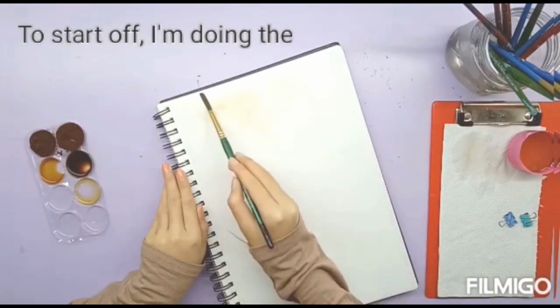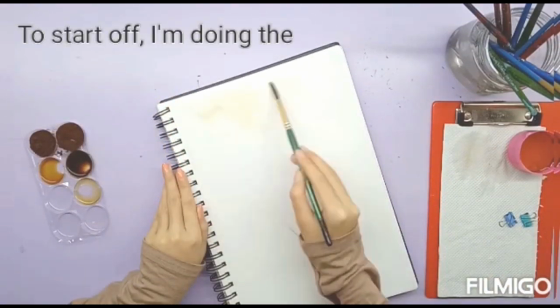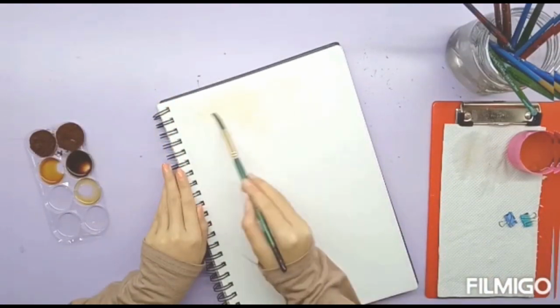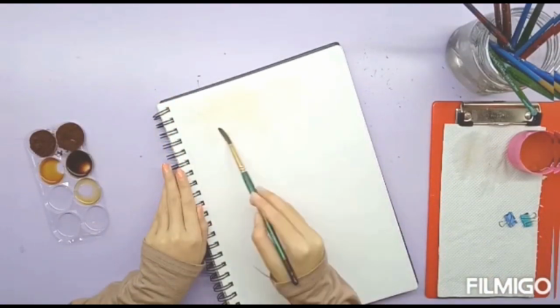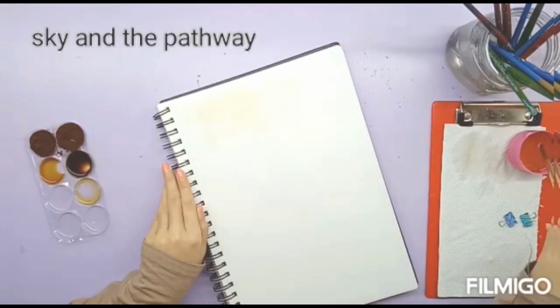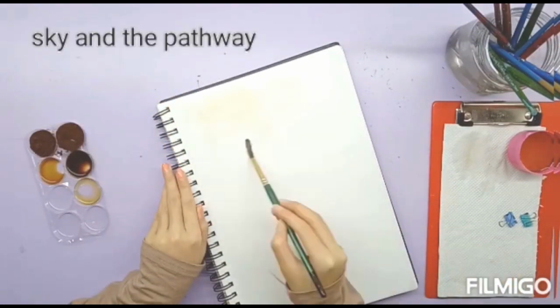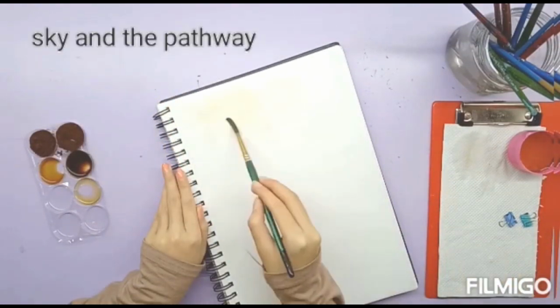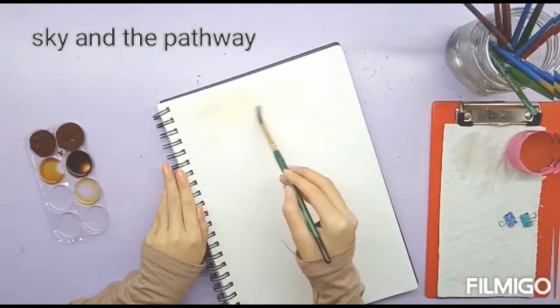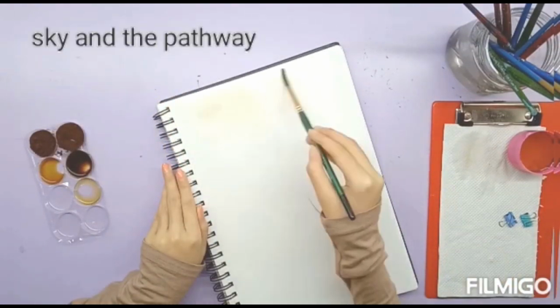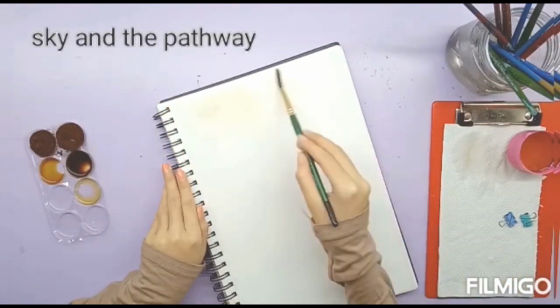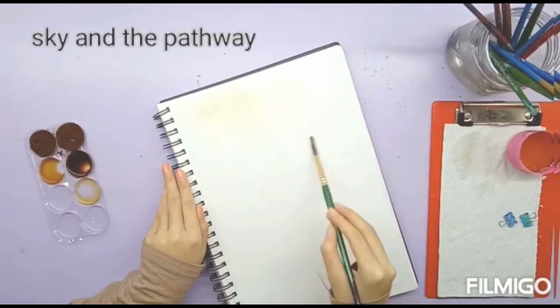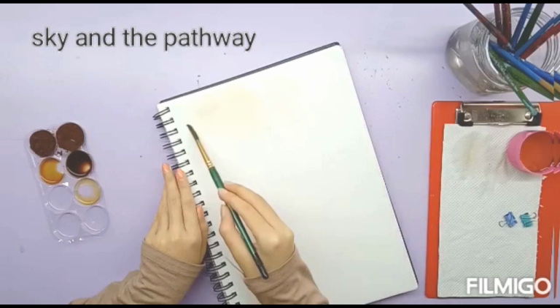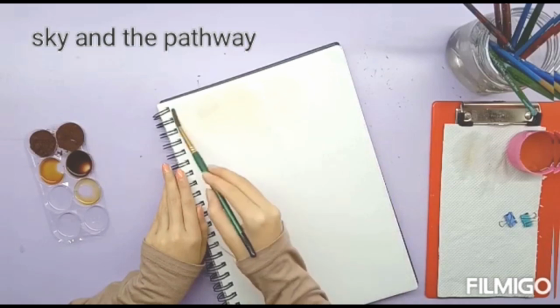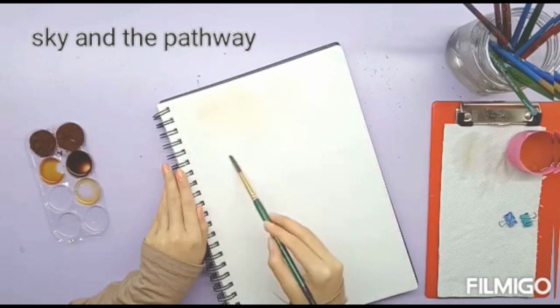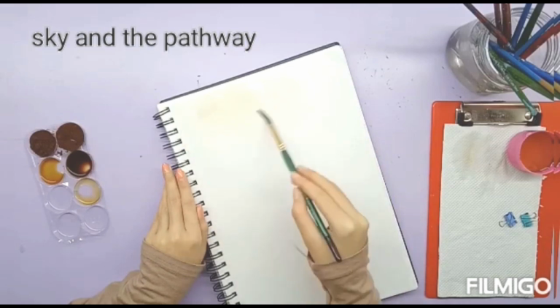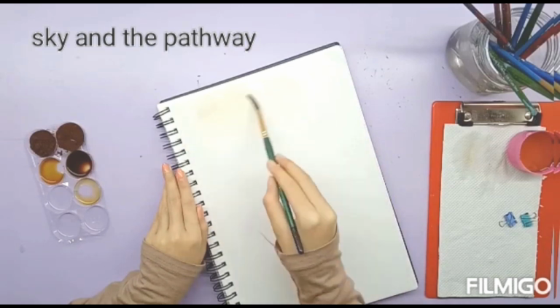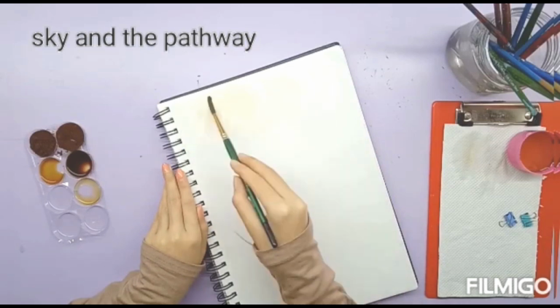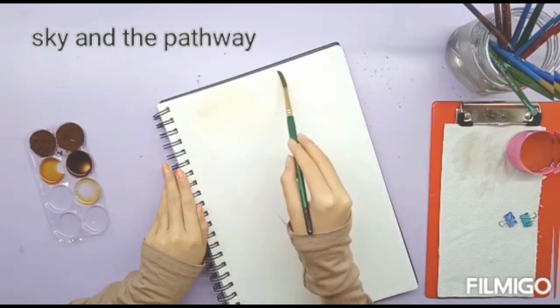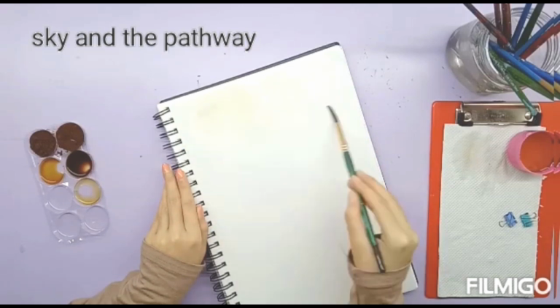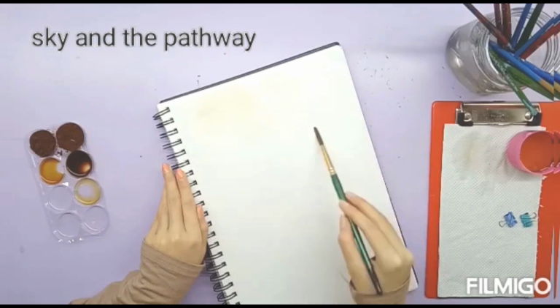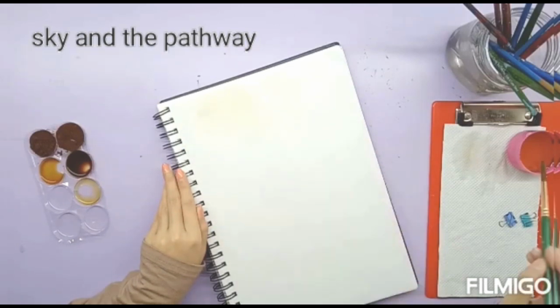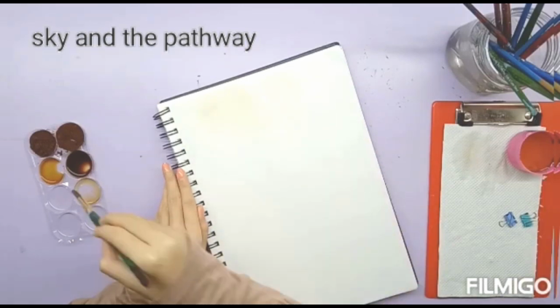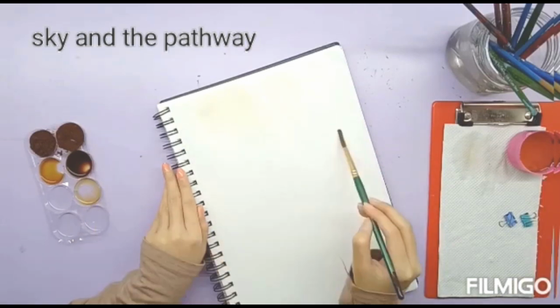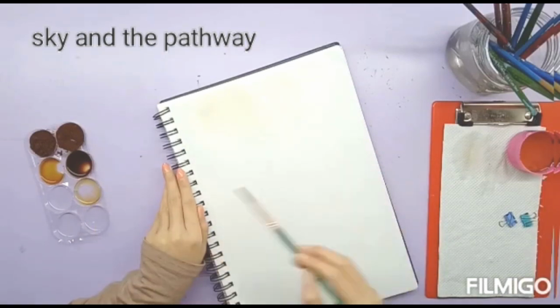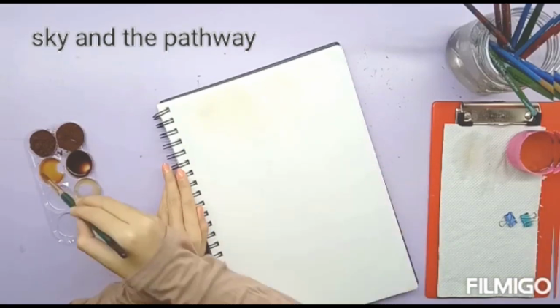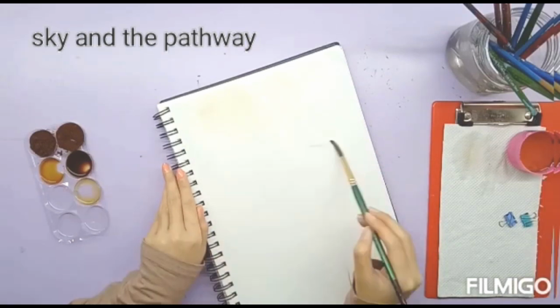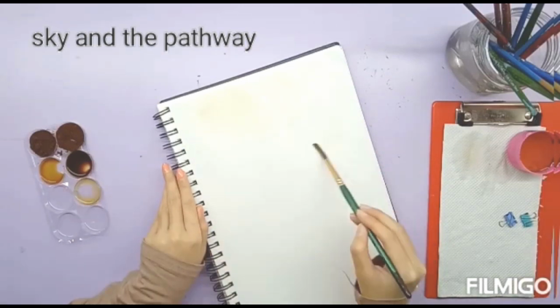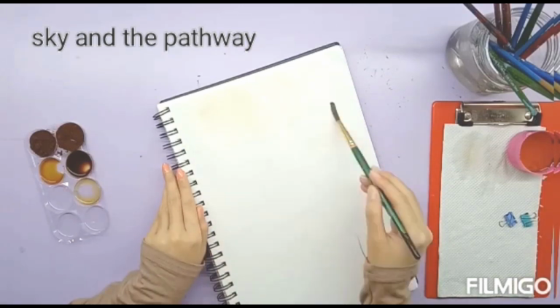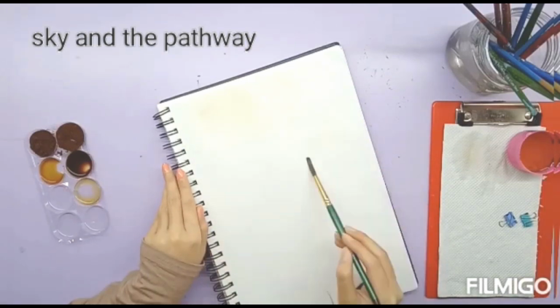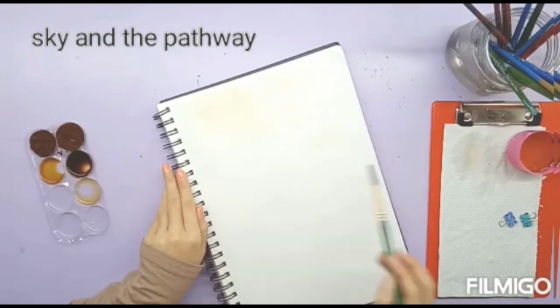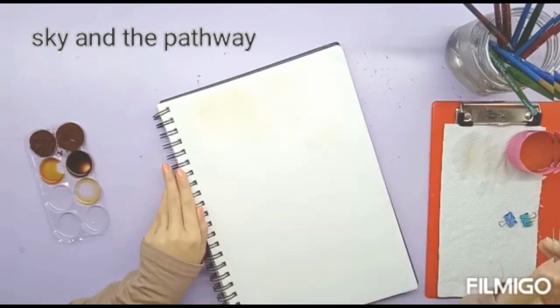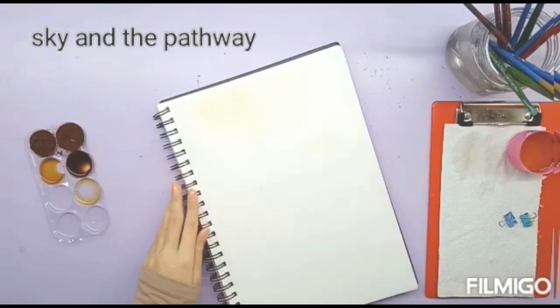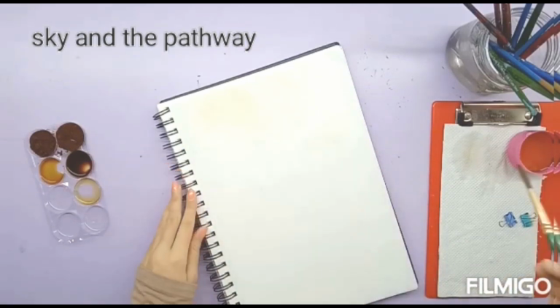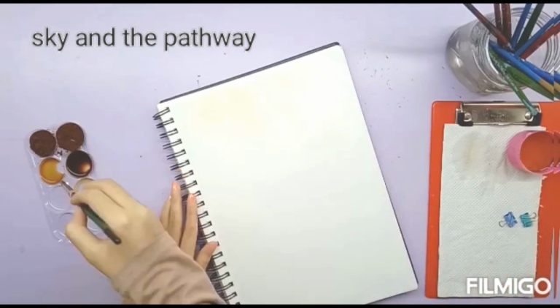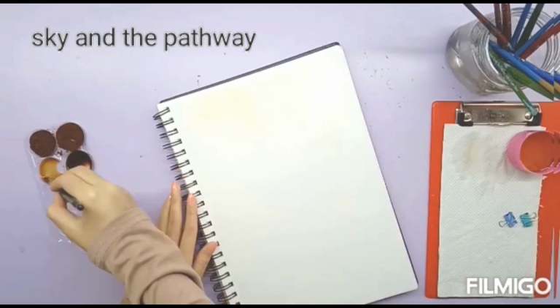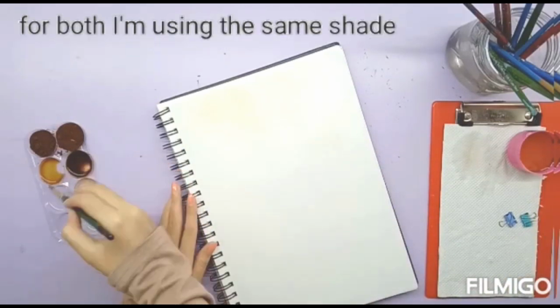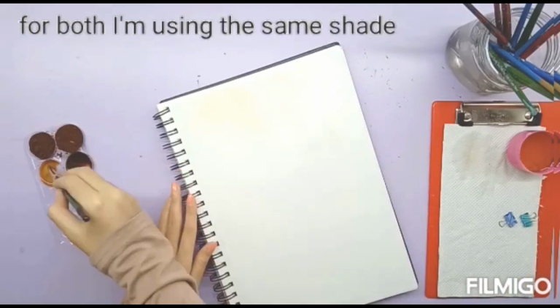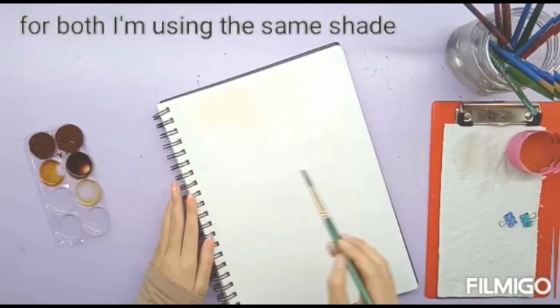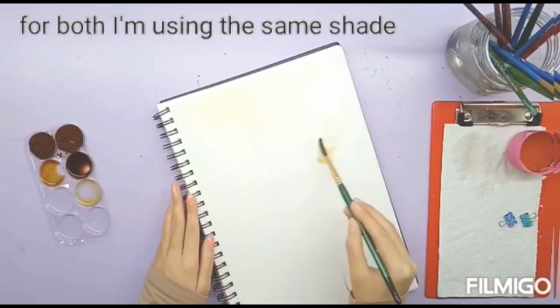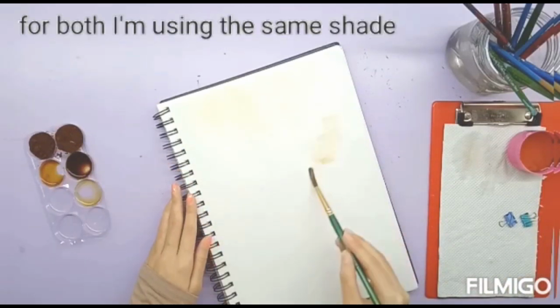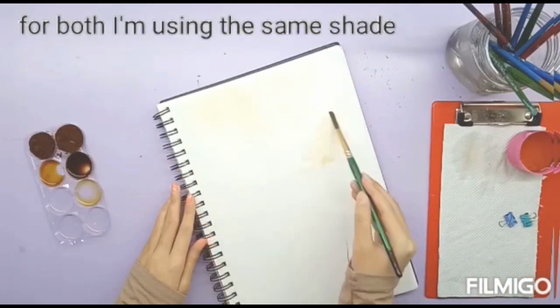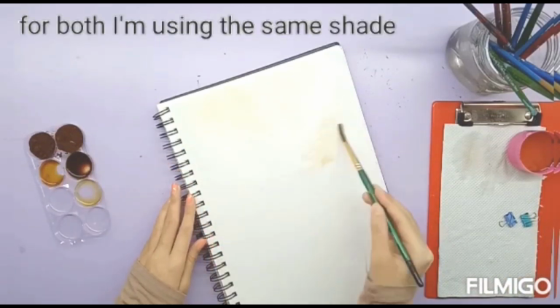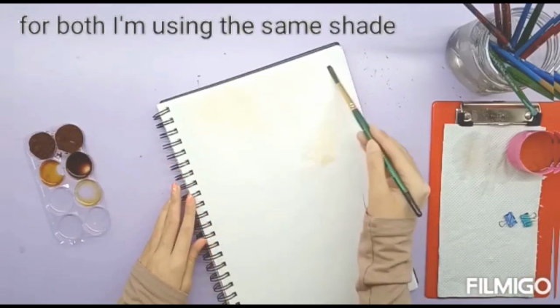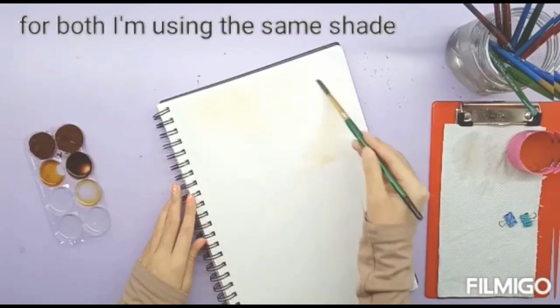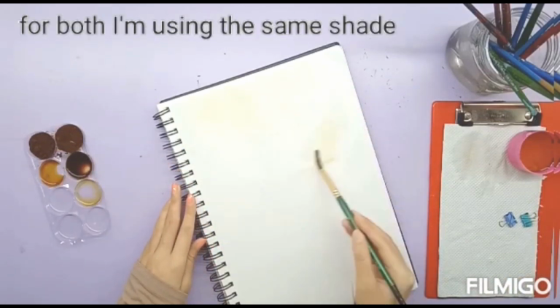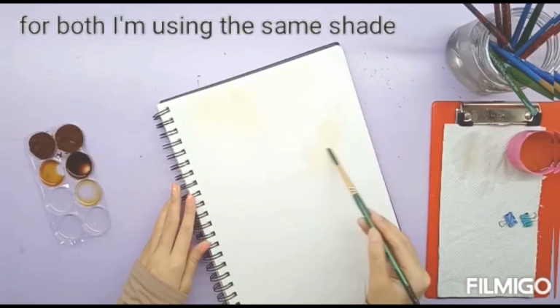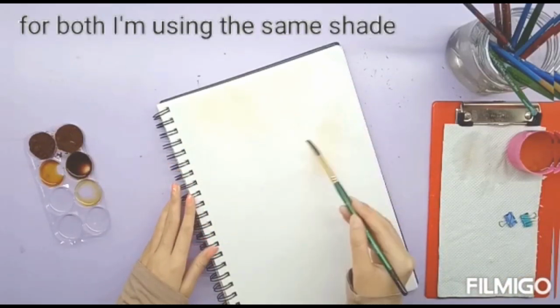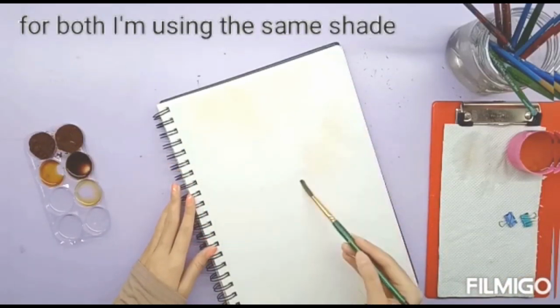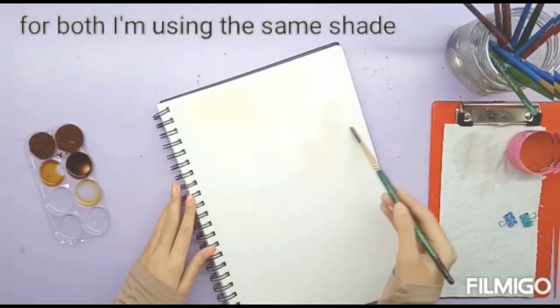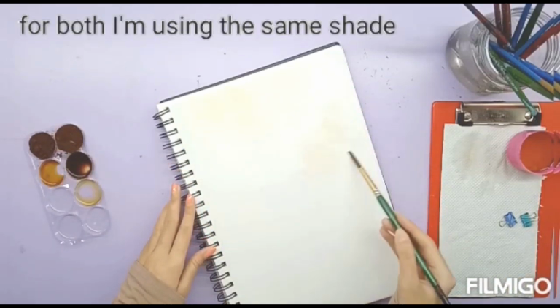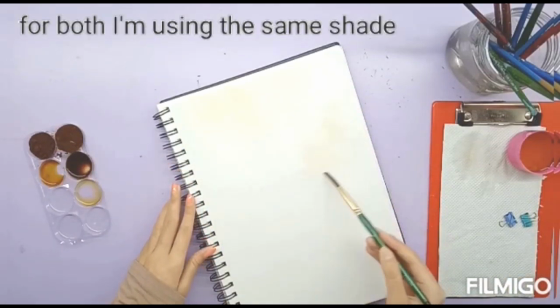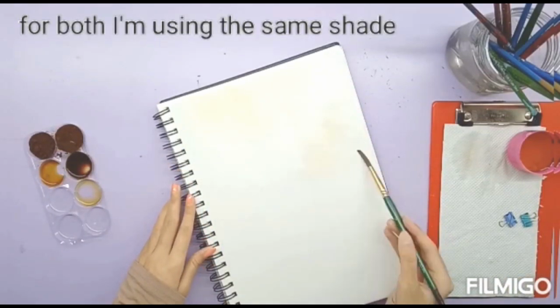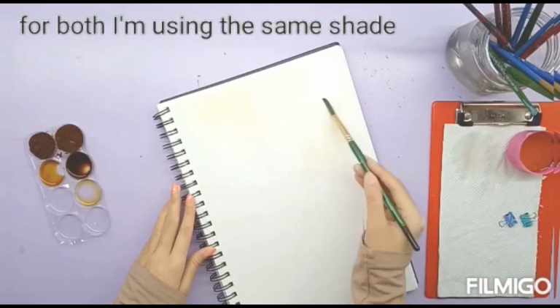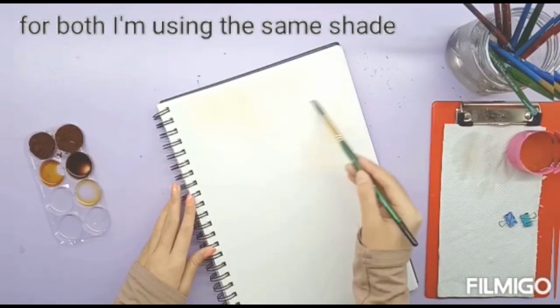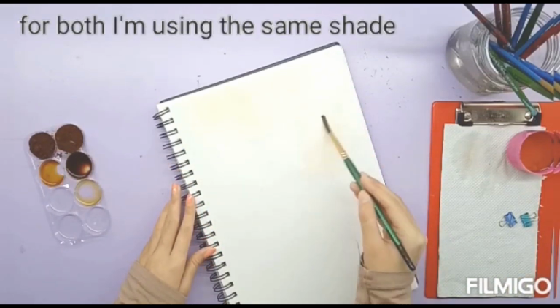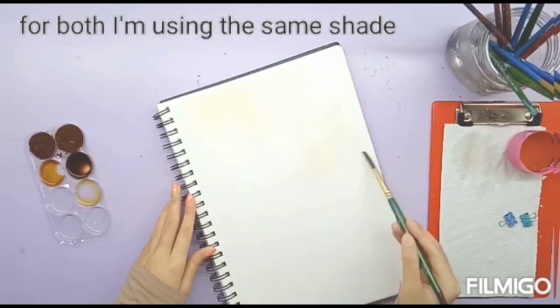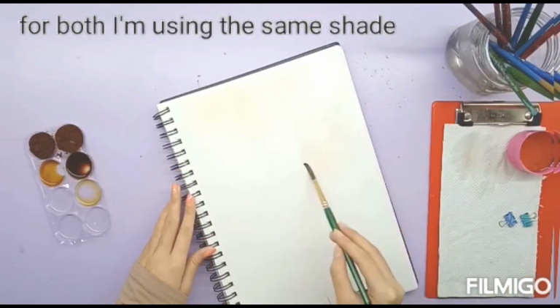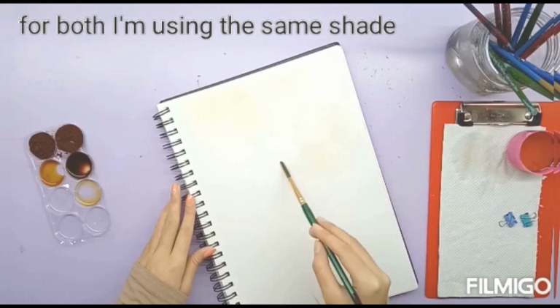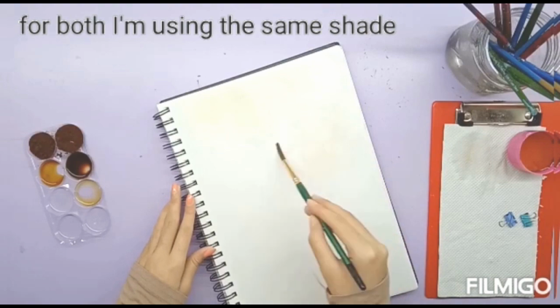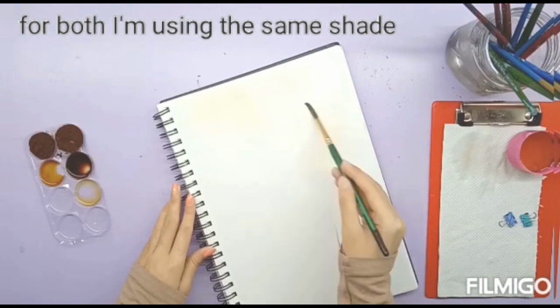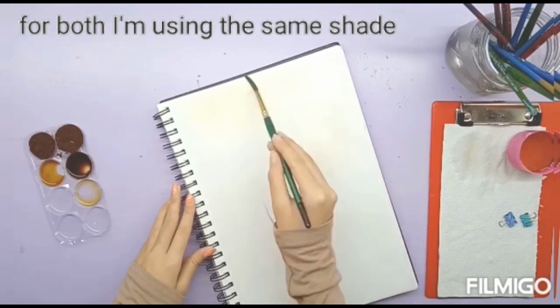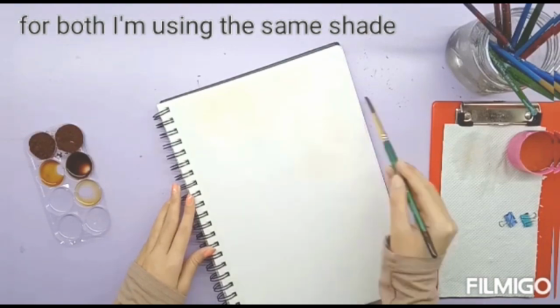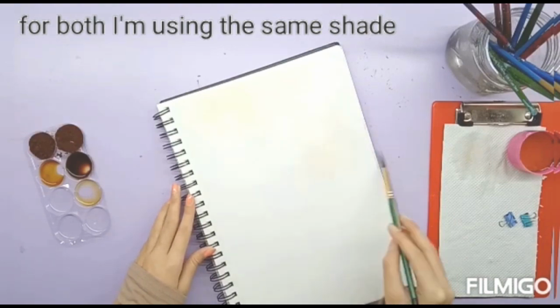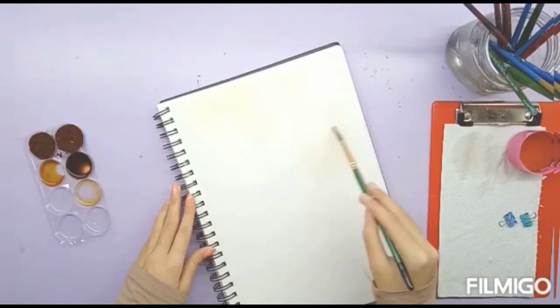I am starting off with the sky and the pathway. For these I am using the lightest shade and painting a few patches here and there.